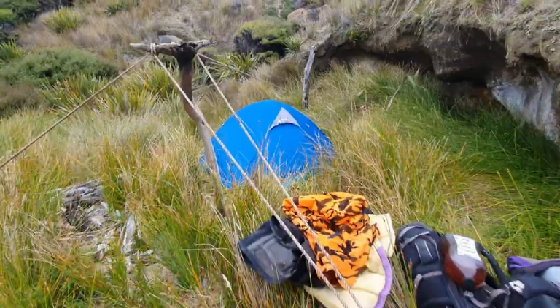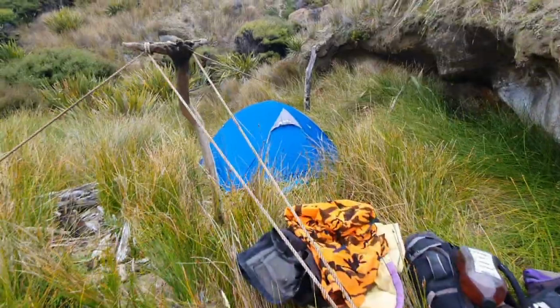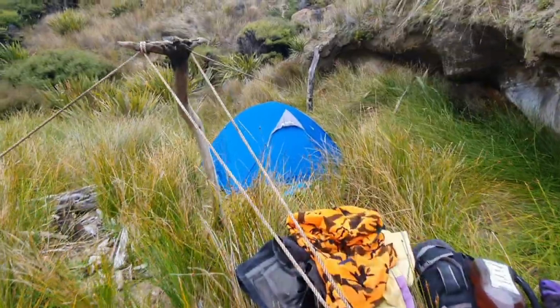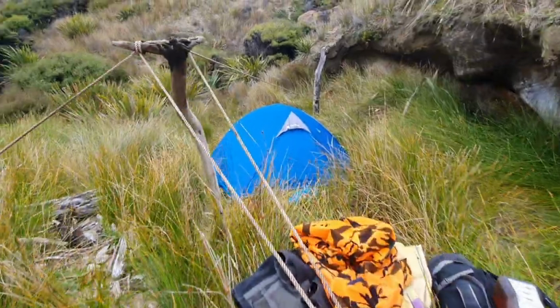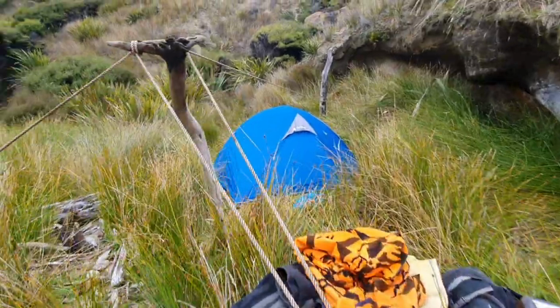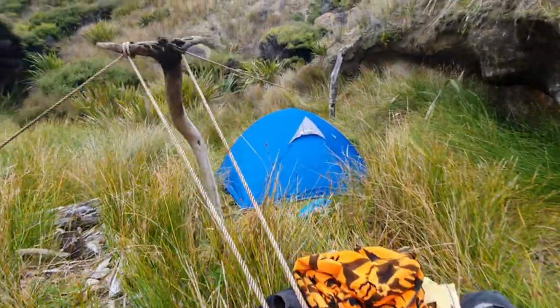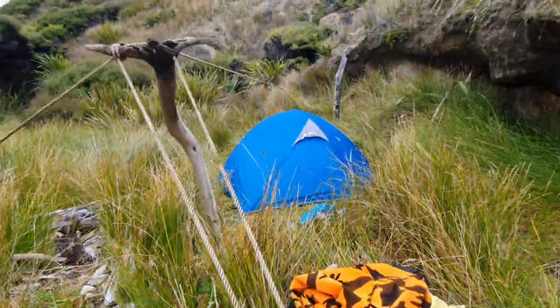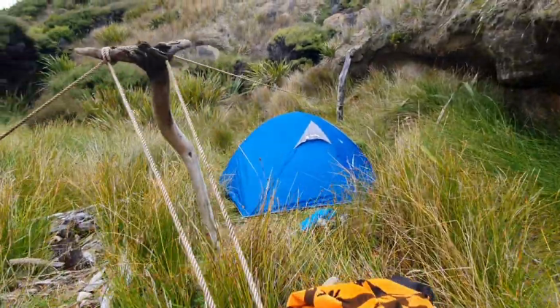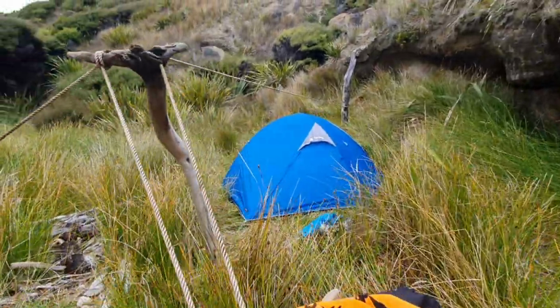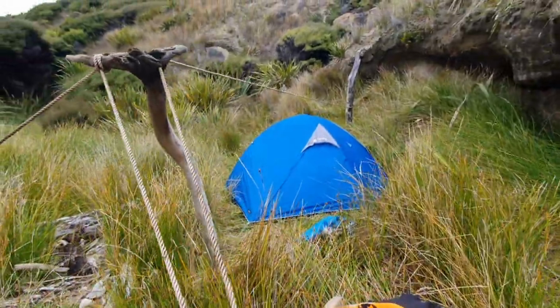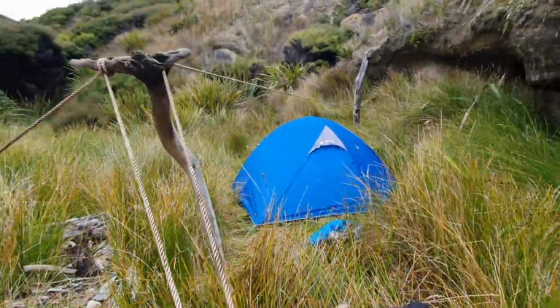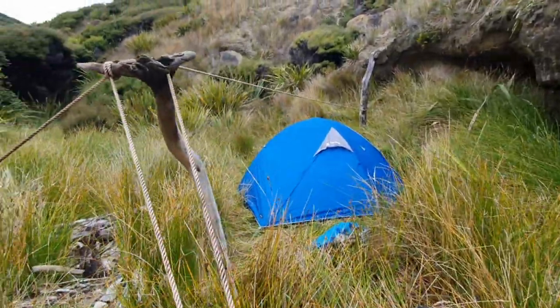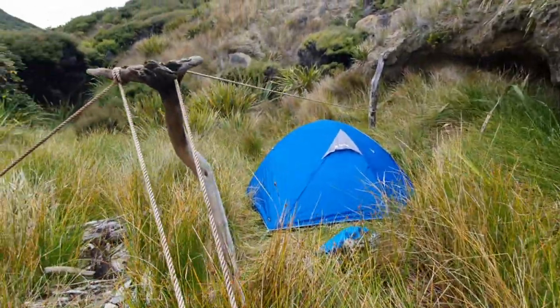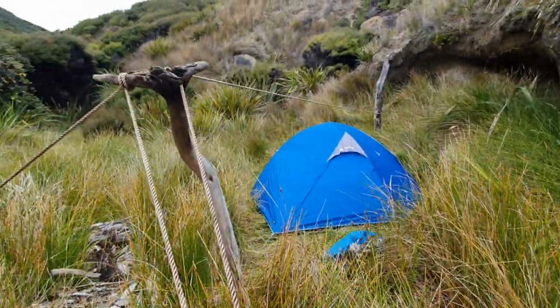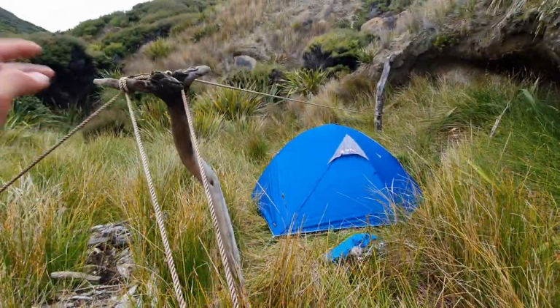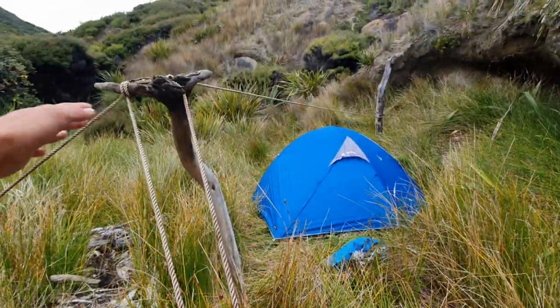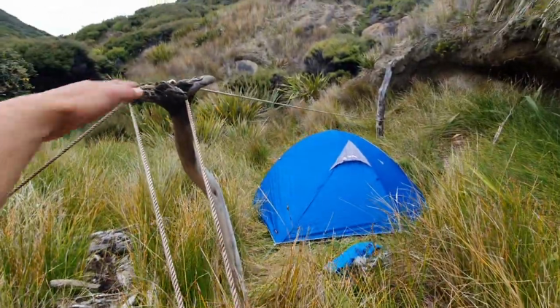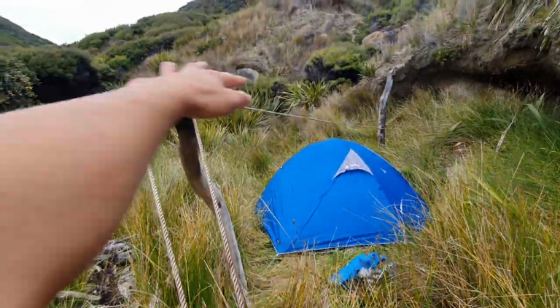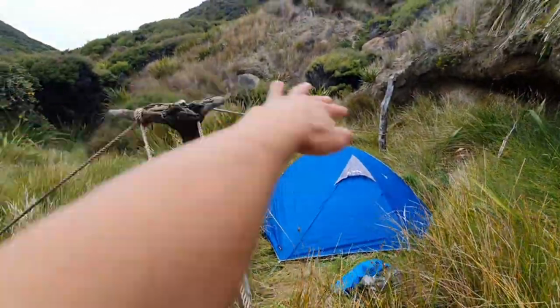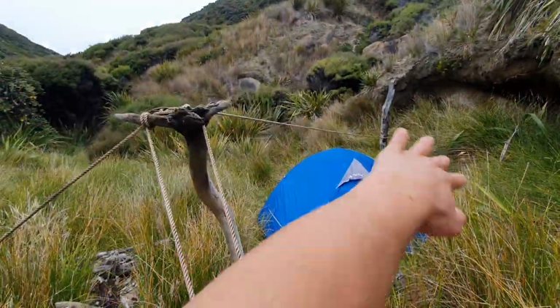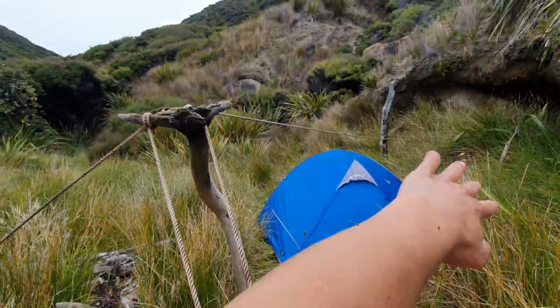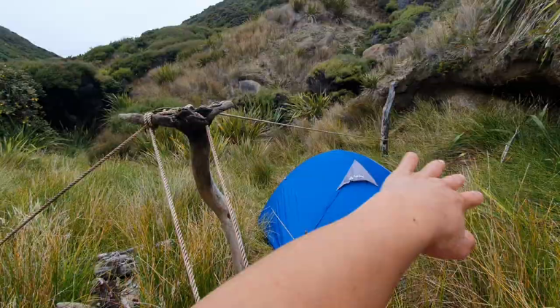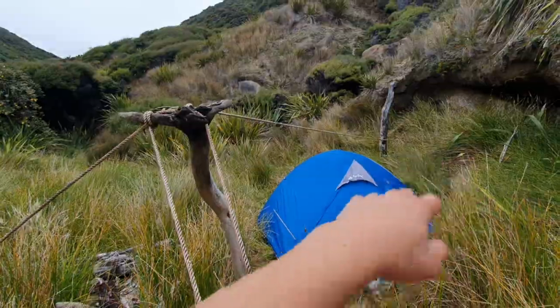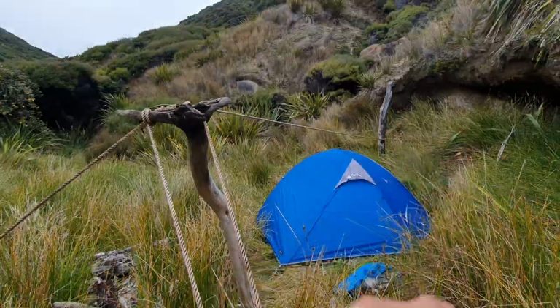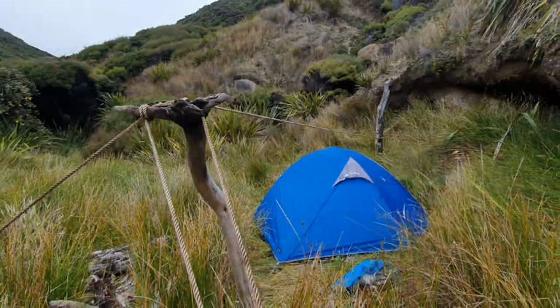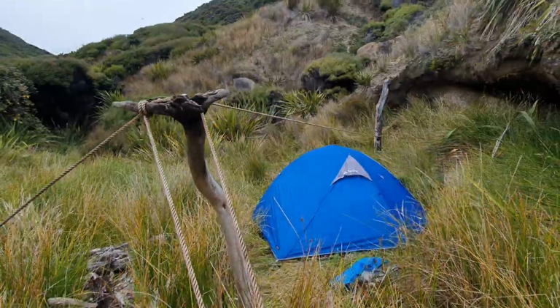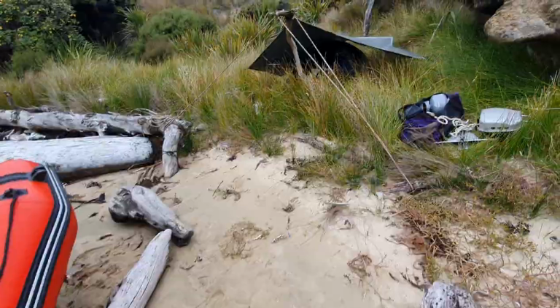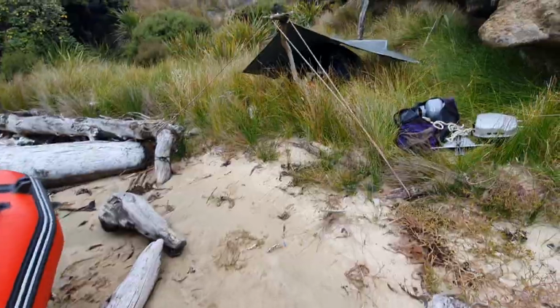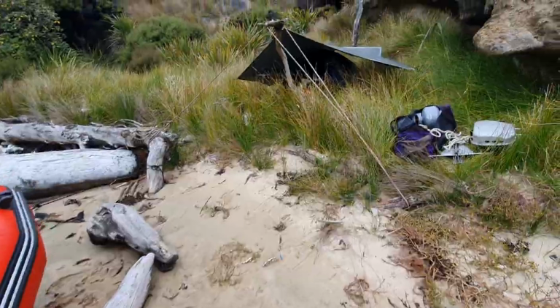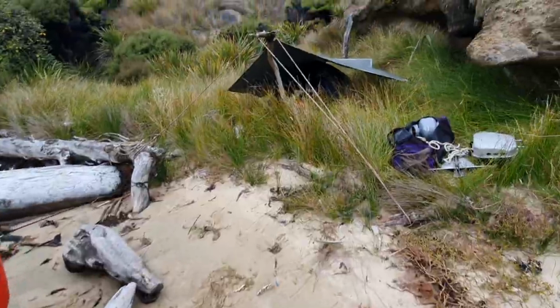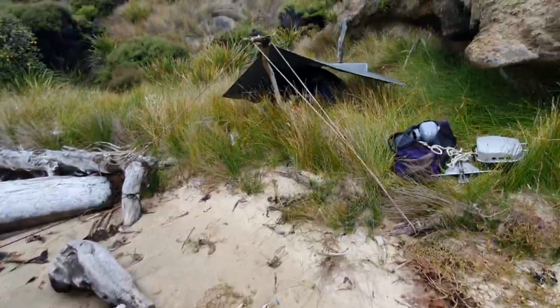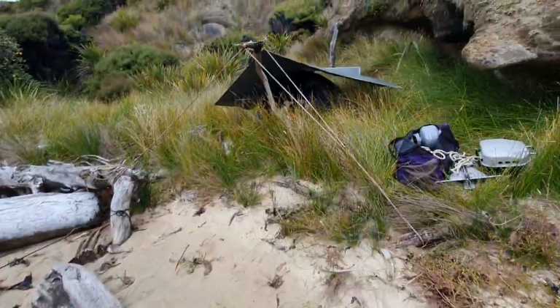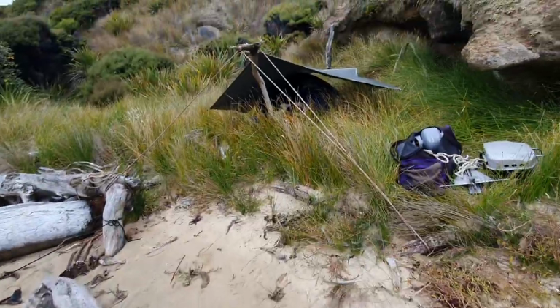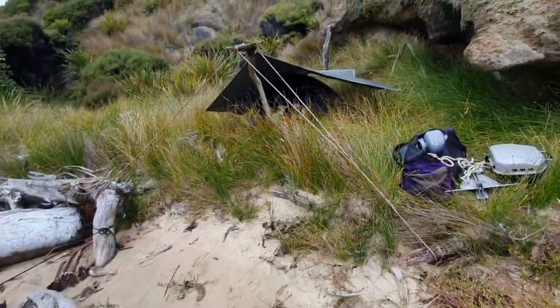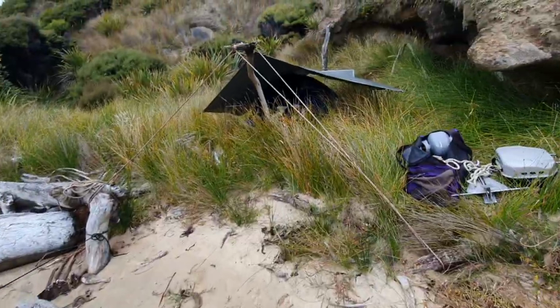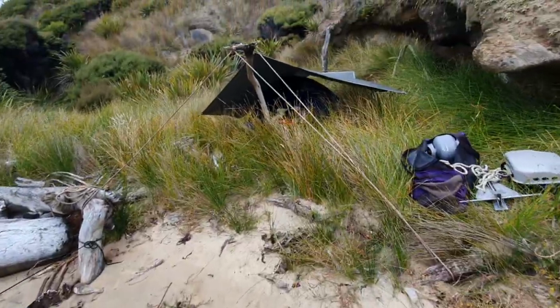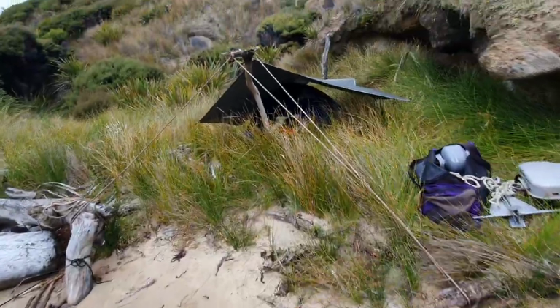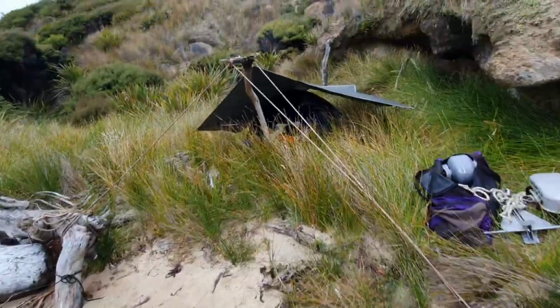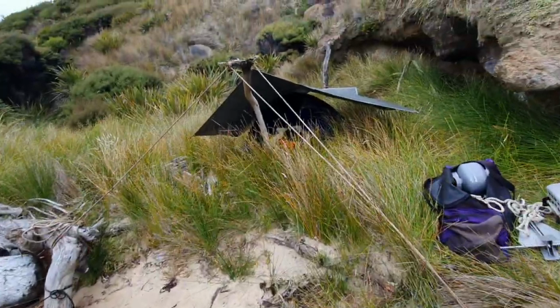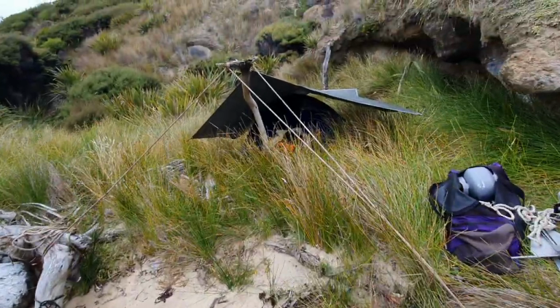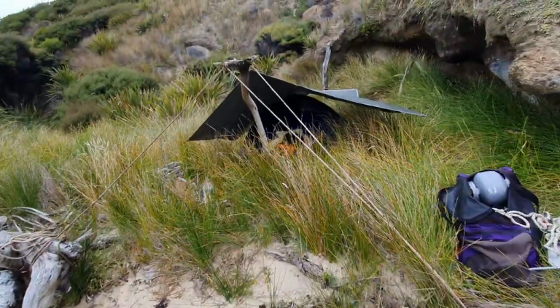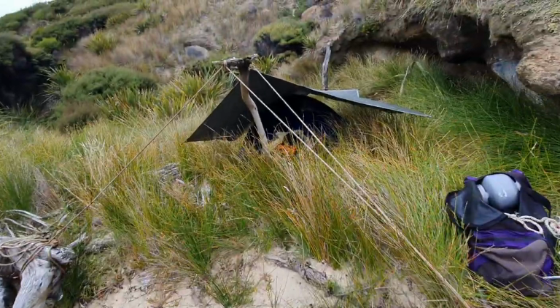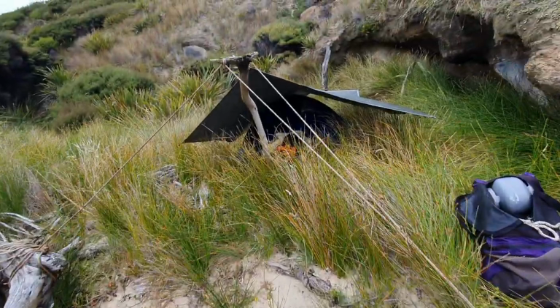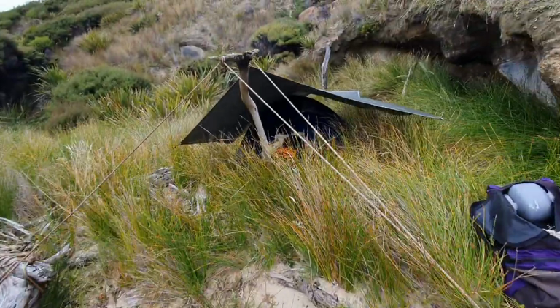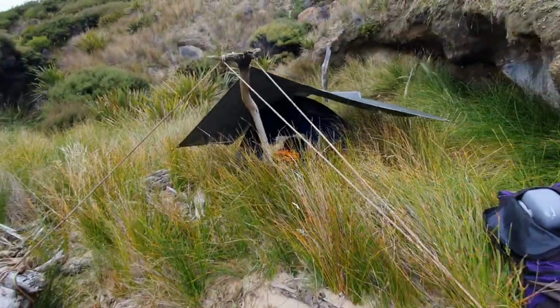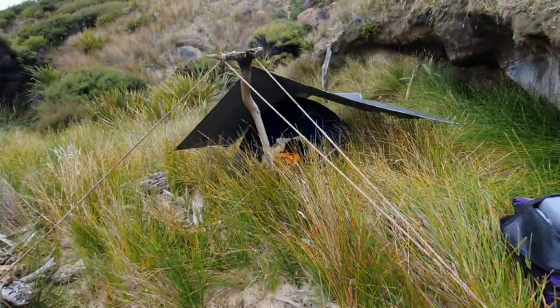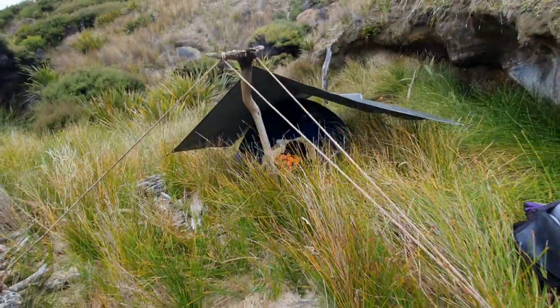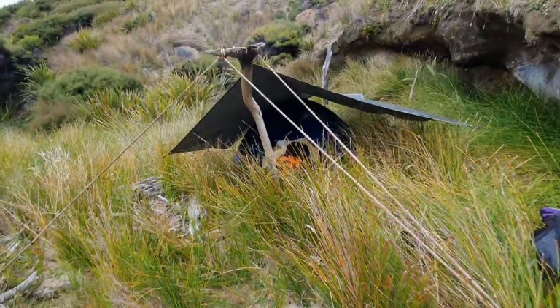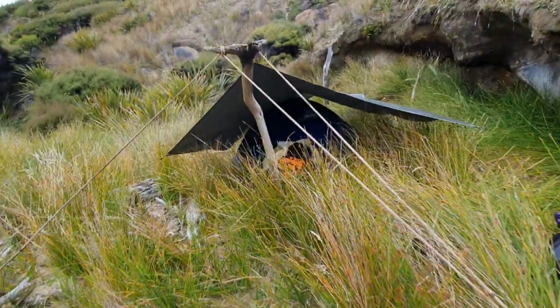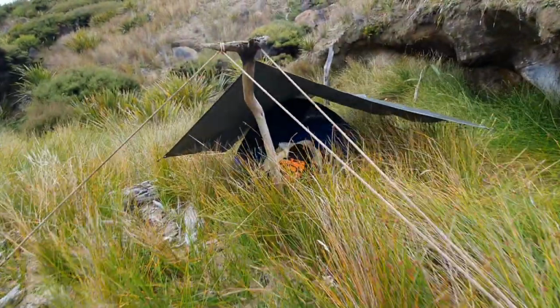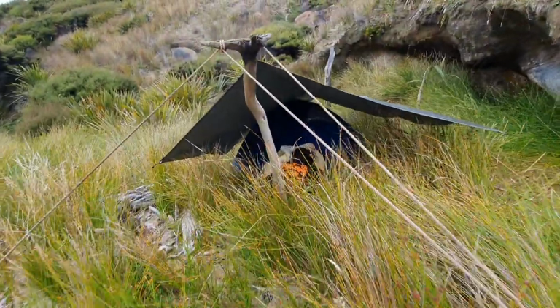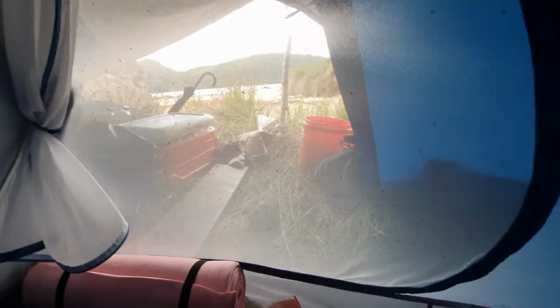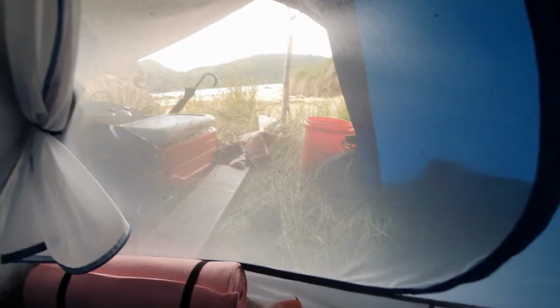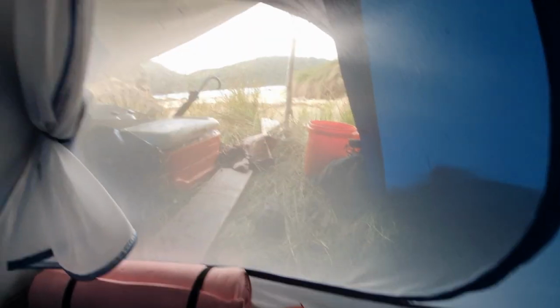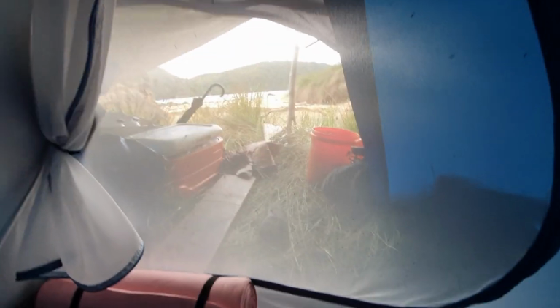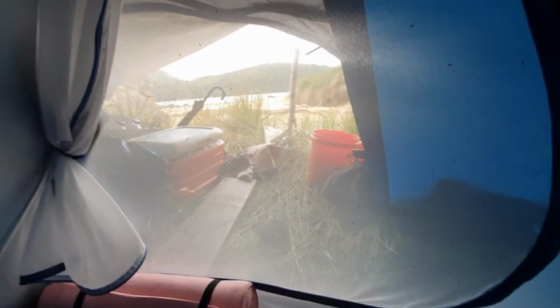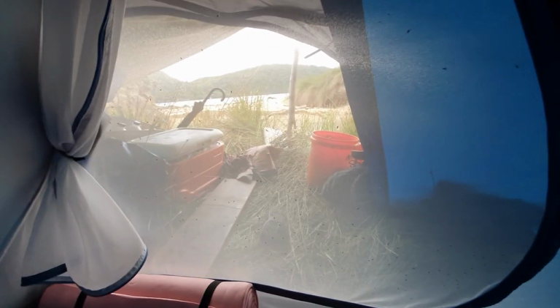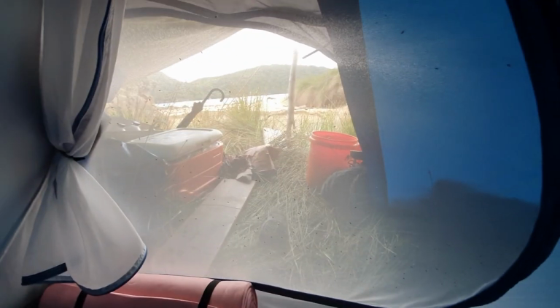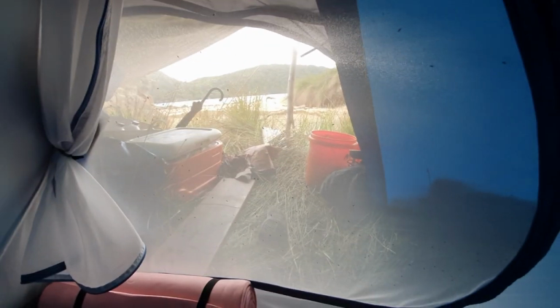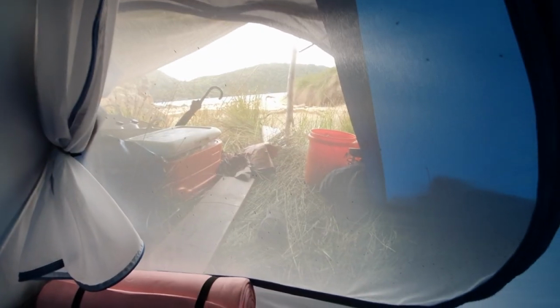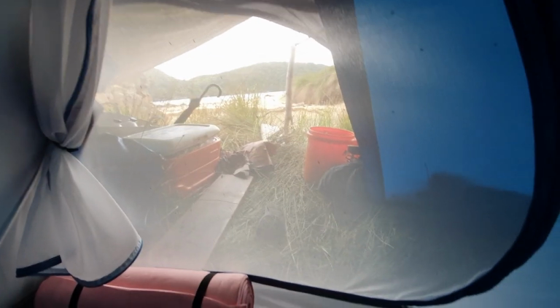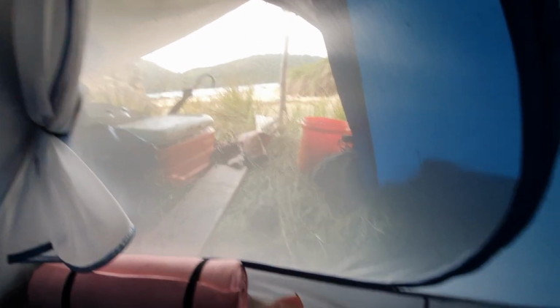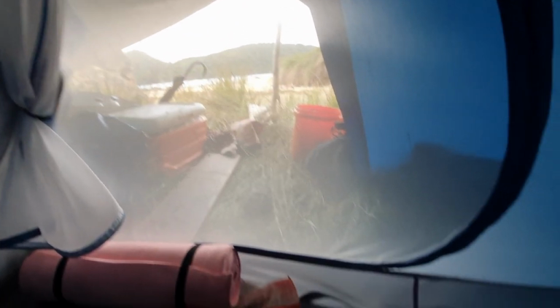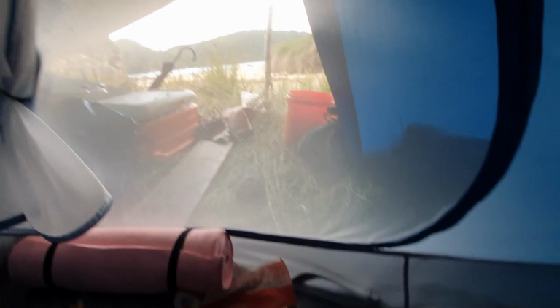It's going to be nasty weather for a few days - might get the tarp up as well. There's a few sandflies but I've had way worse in Fiordland, so it's alright. Got the main line strung up and just put the tarp over the top. Perfect timing - it's just starting to rain.